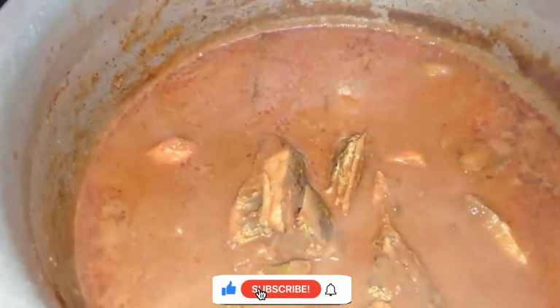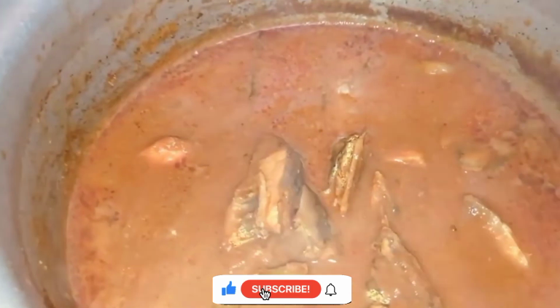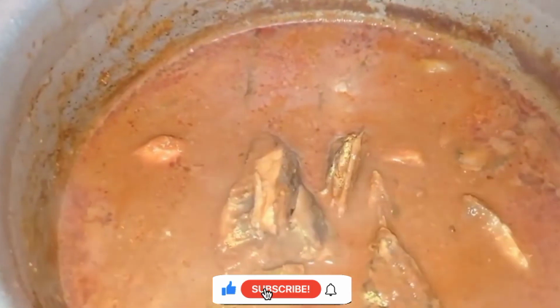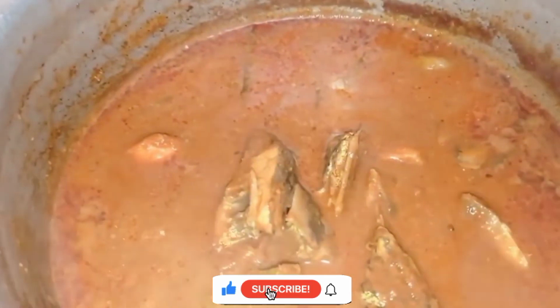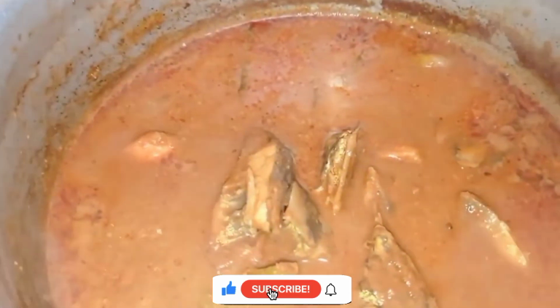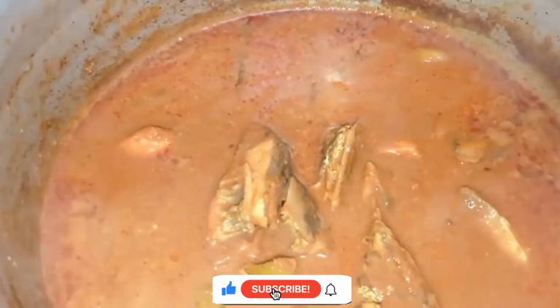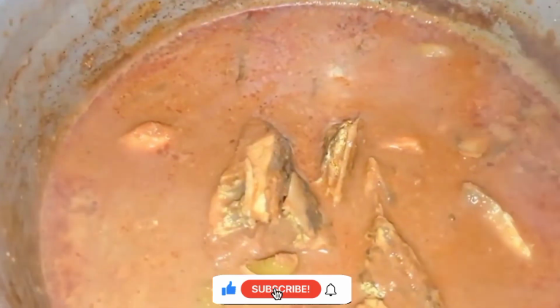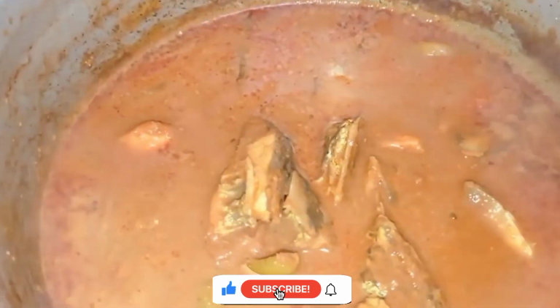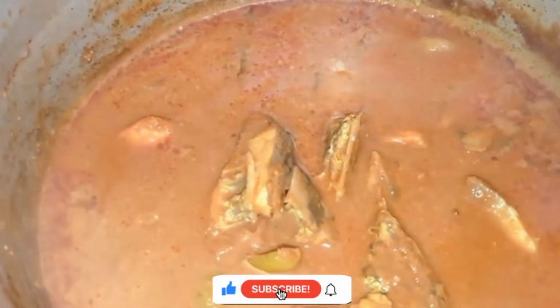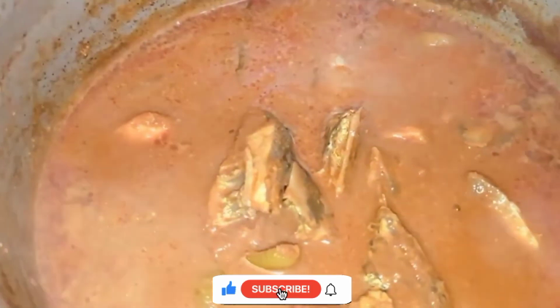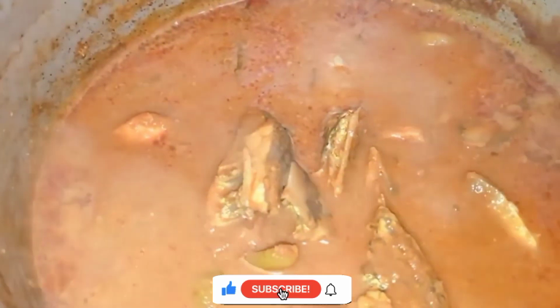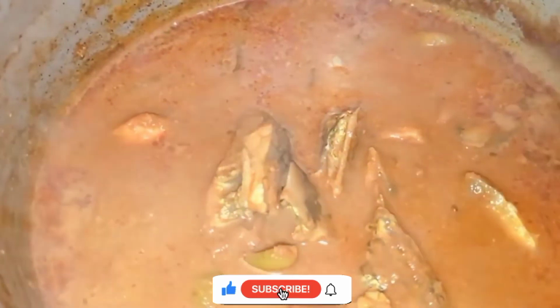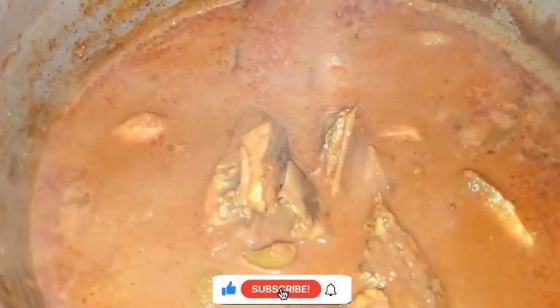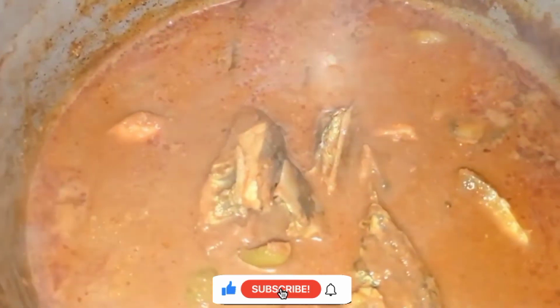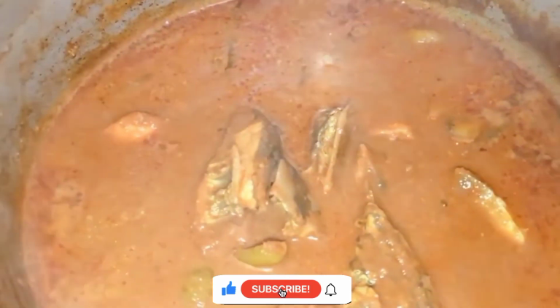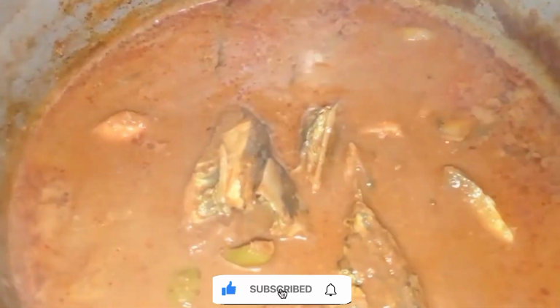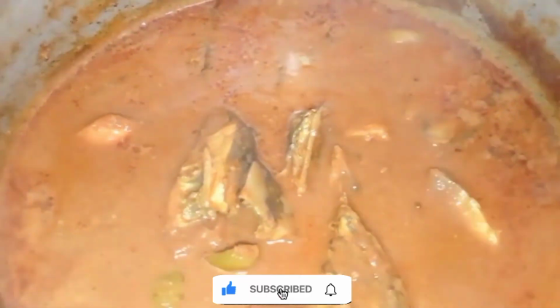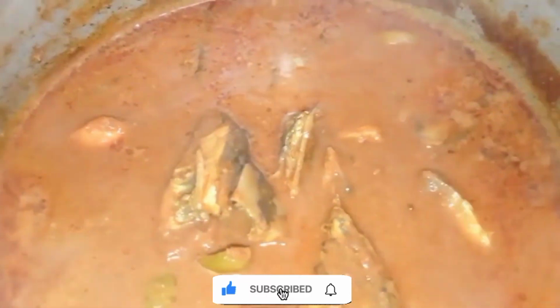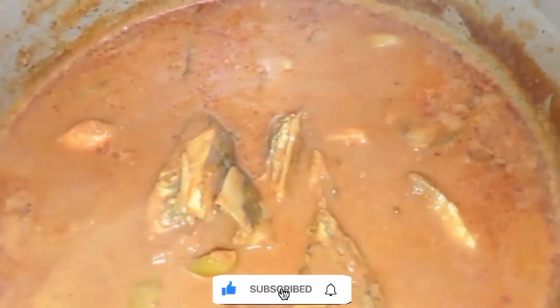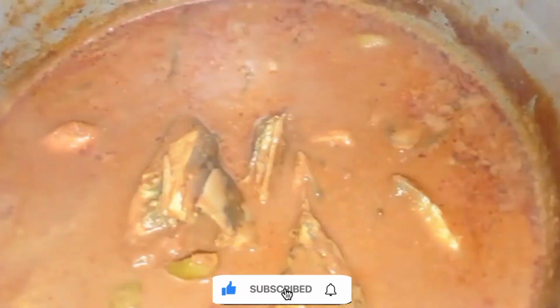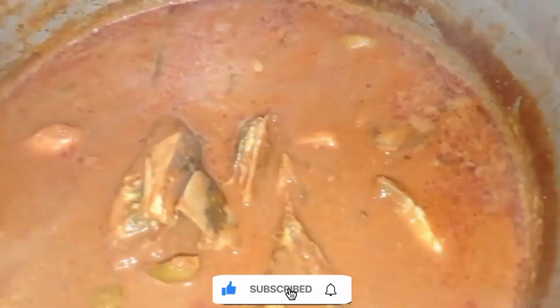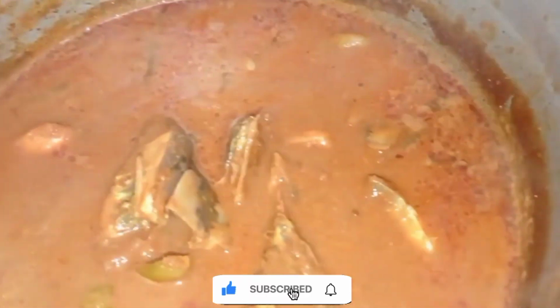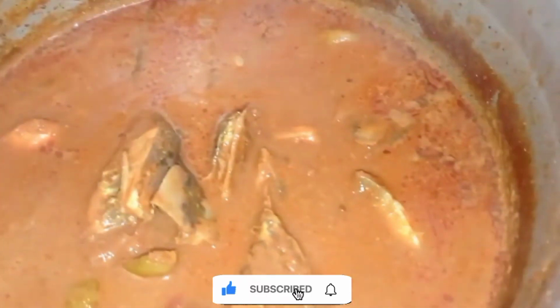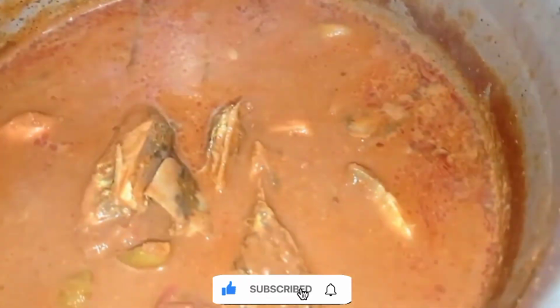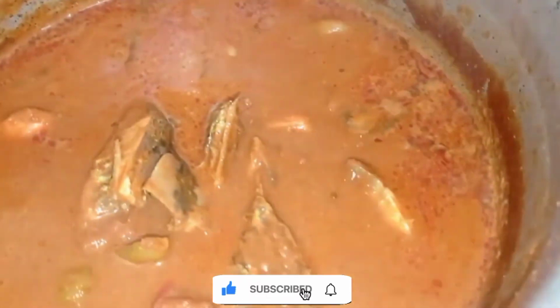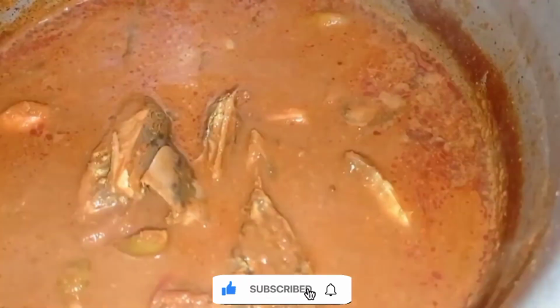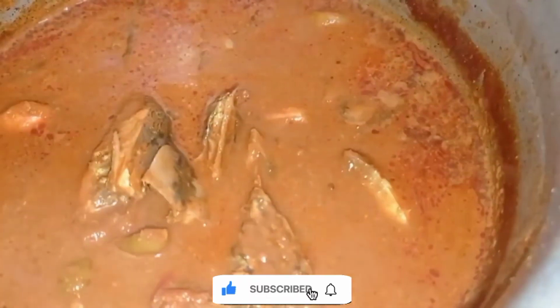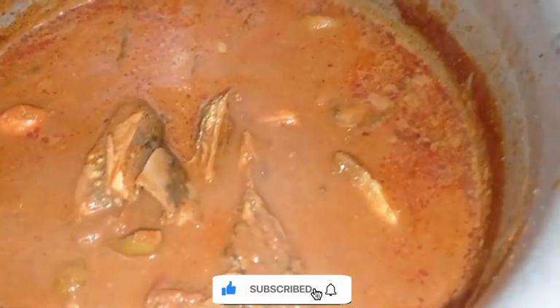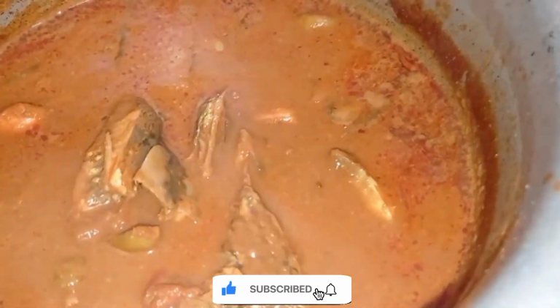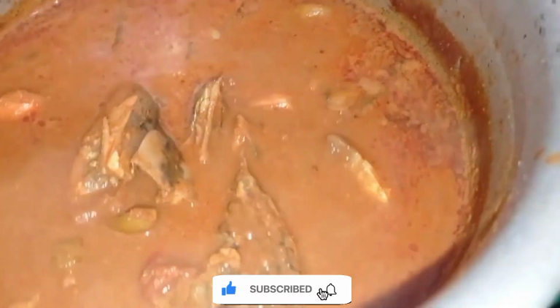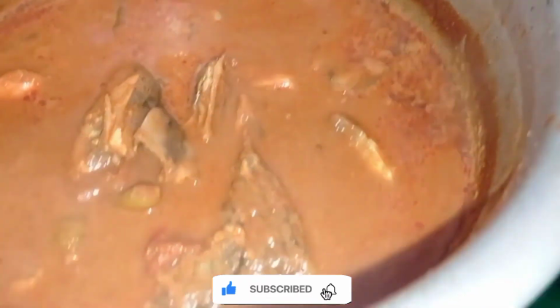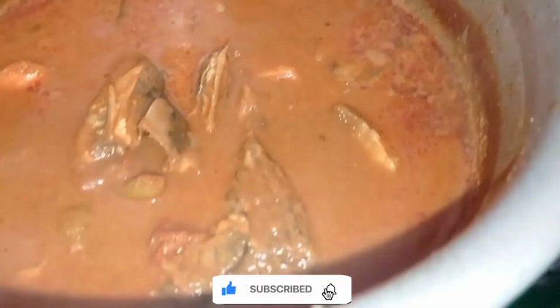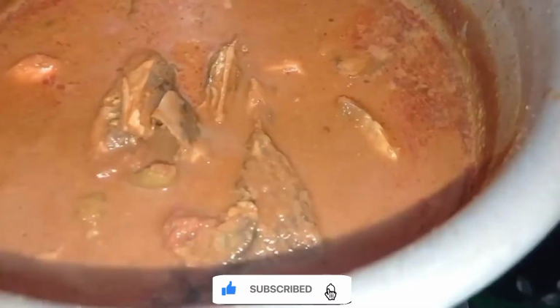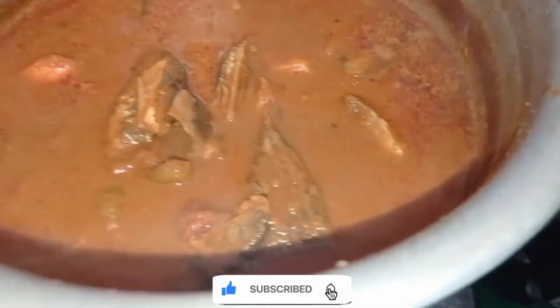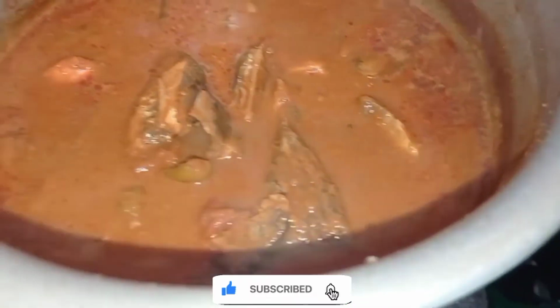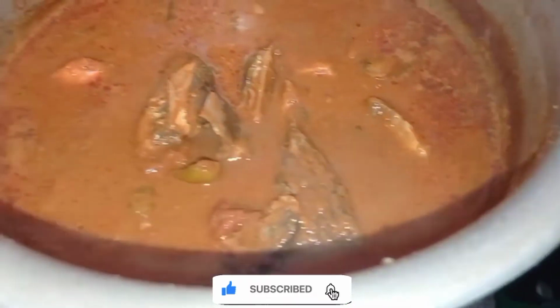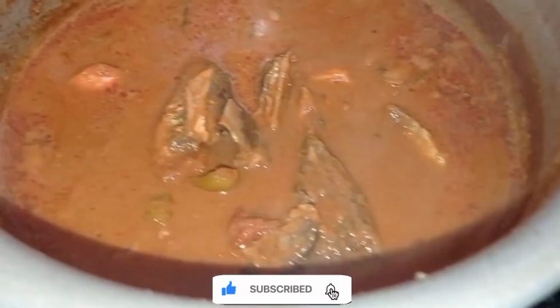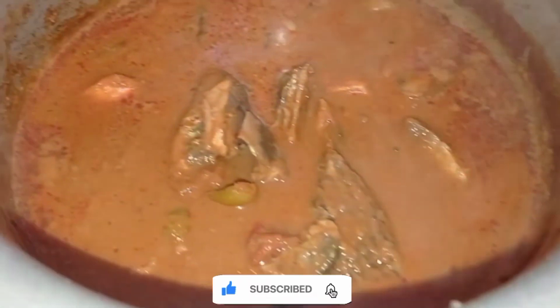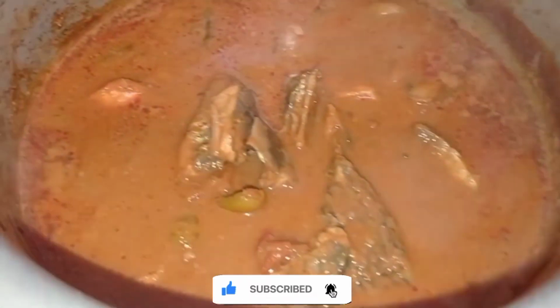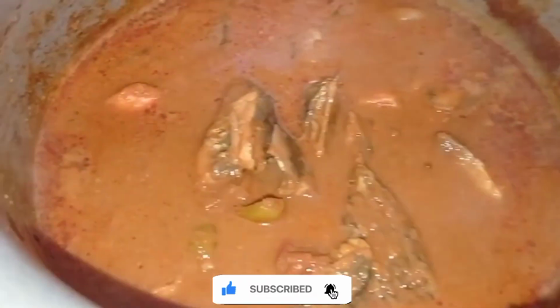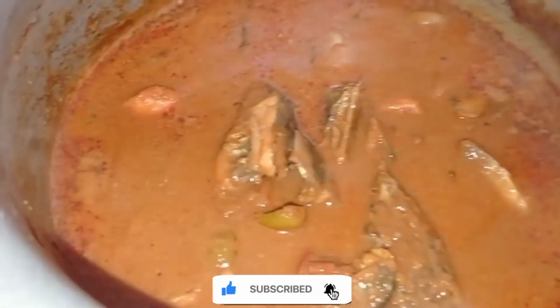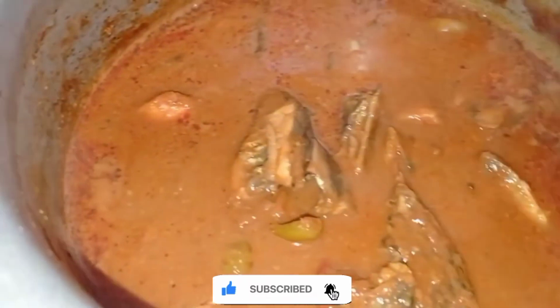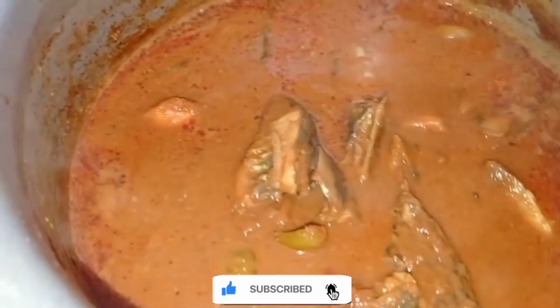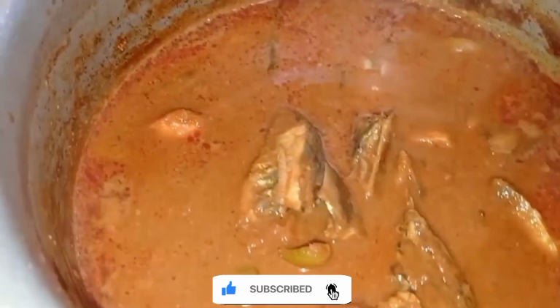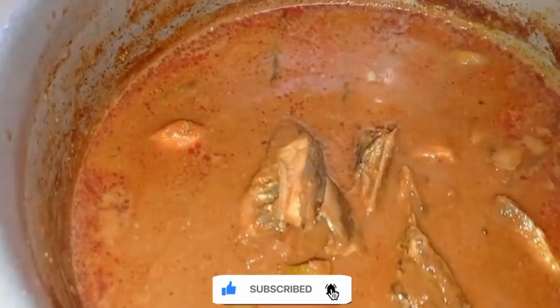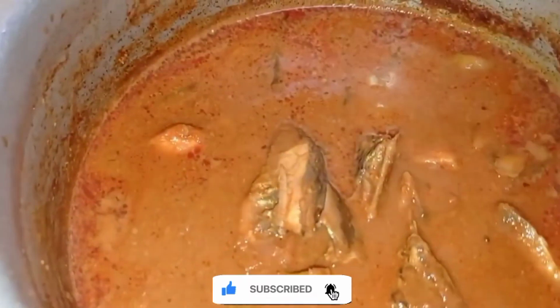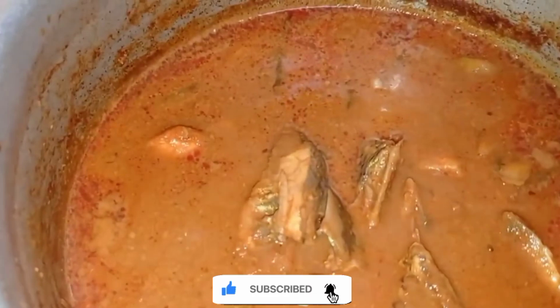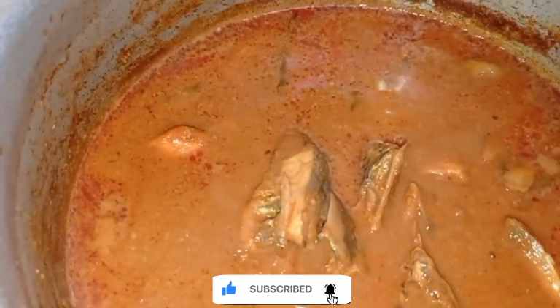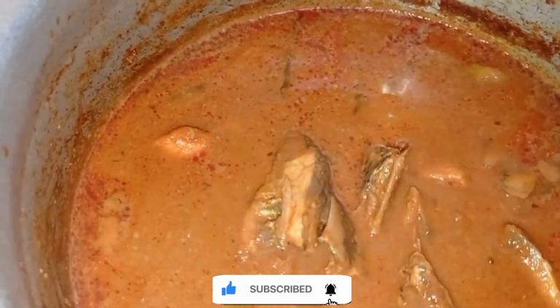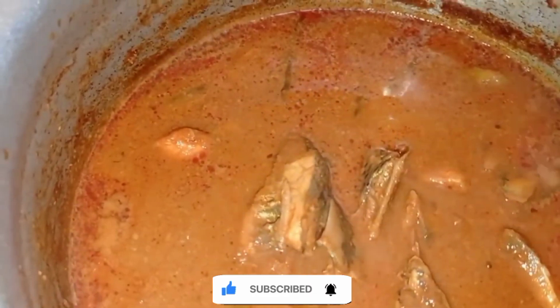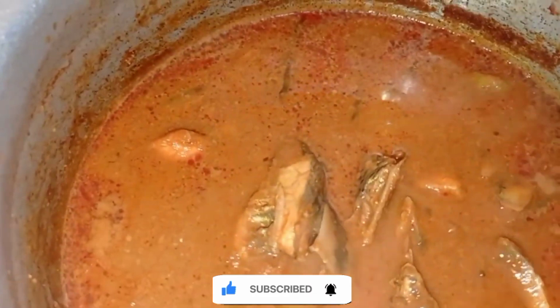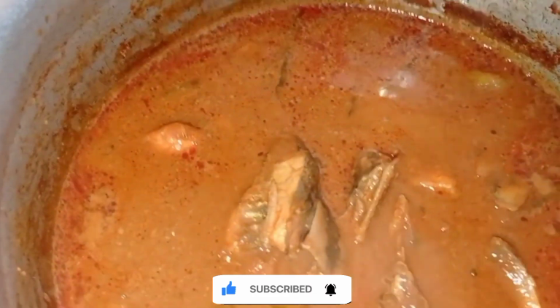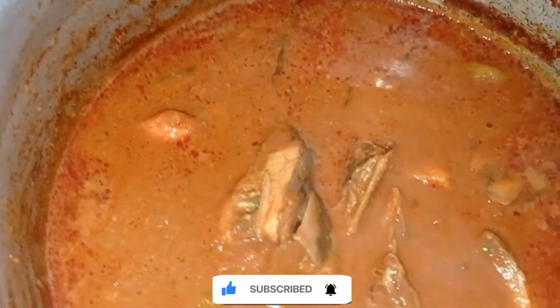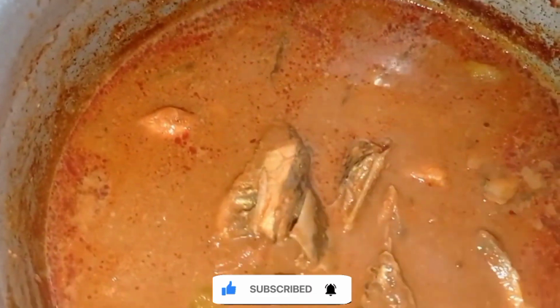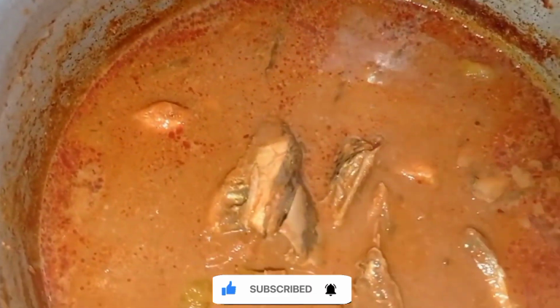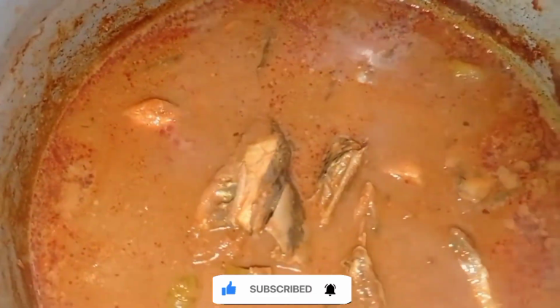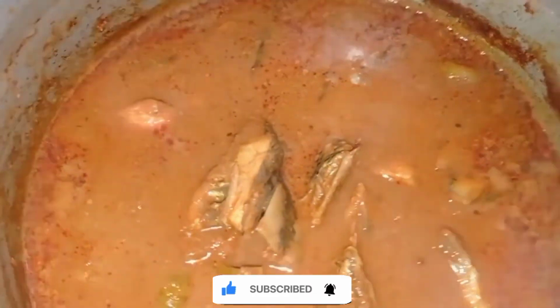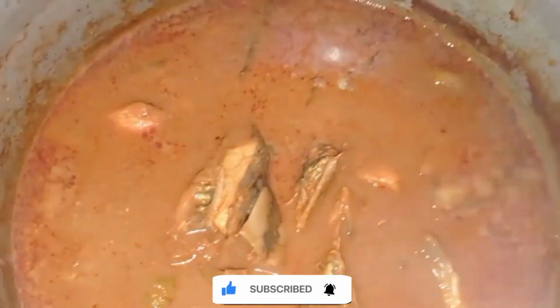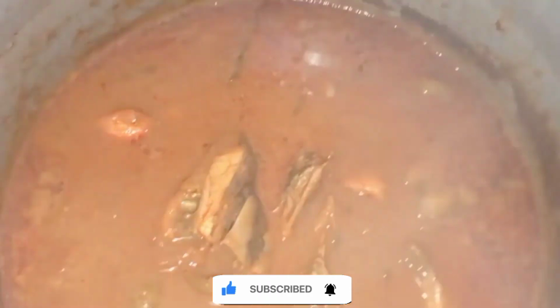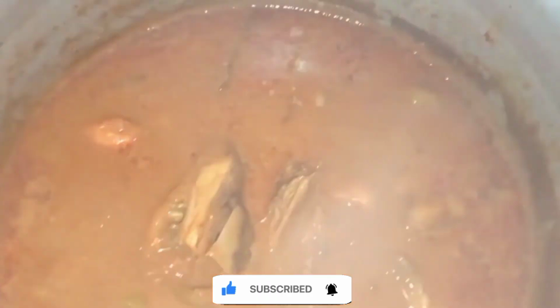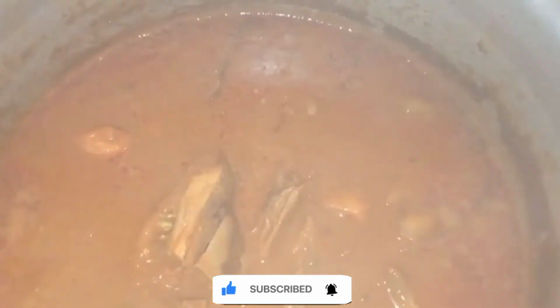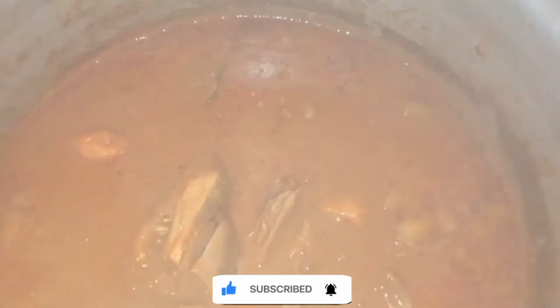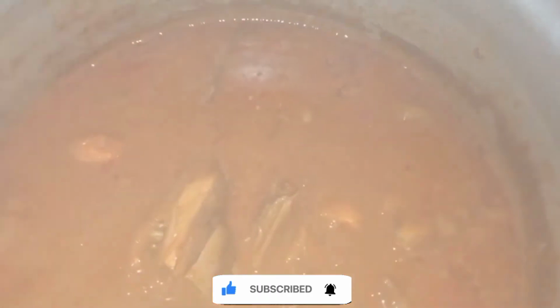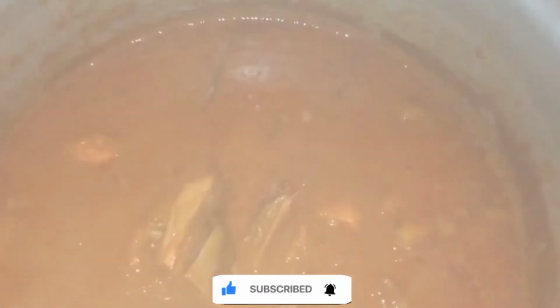If you like this video, subscribe to our channel.